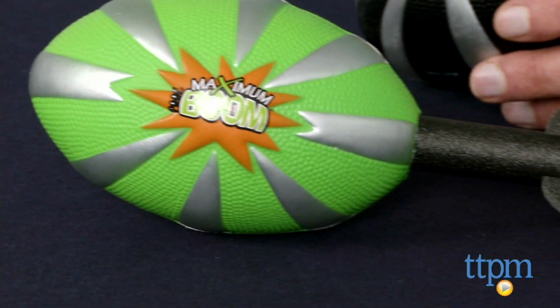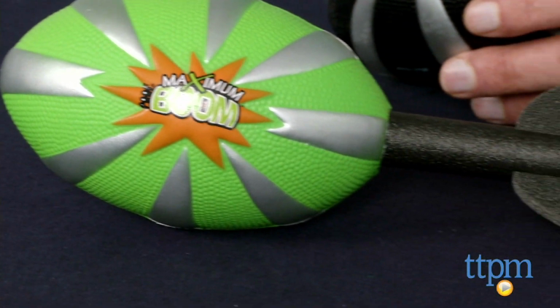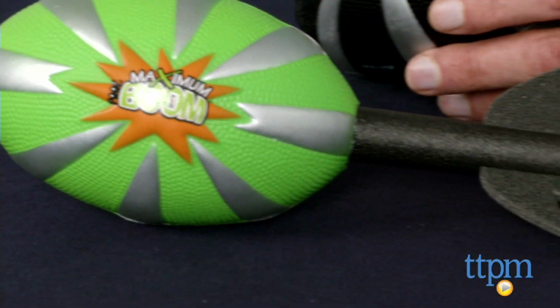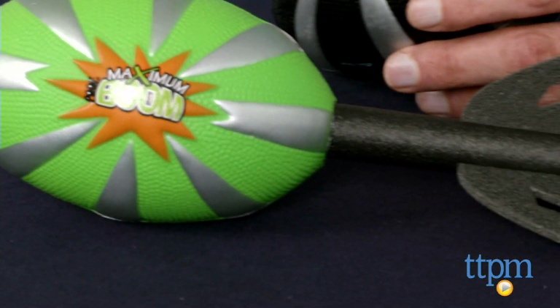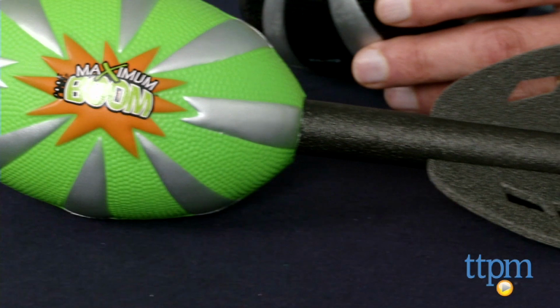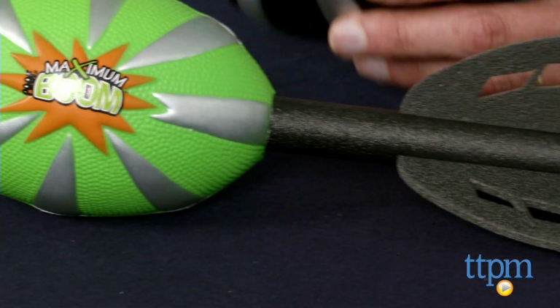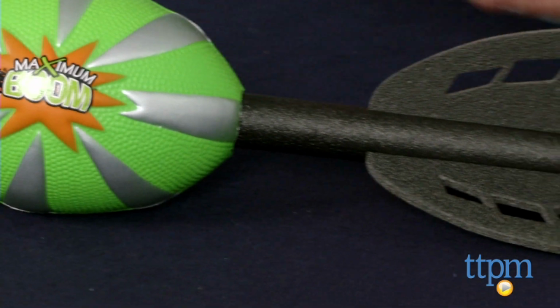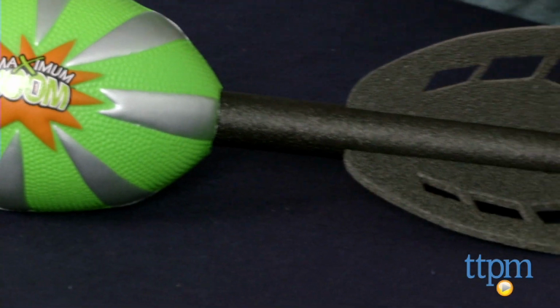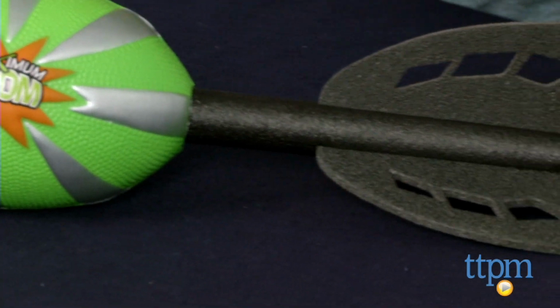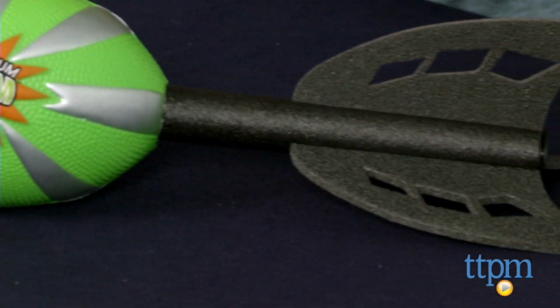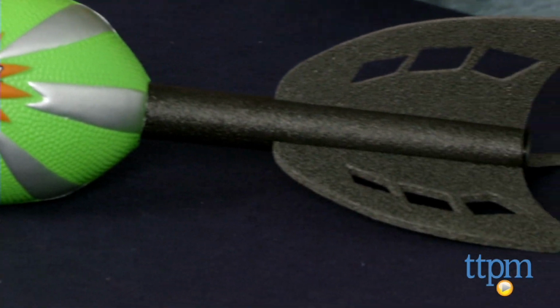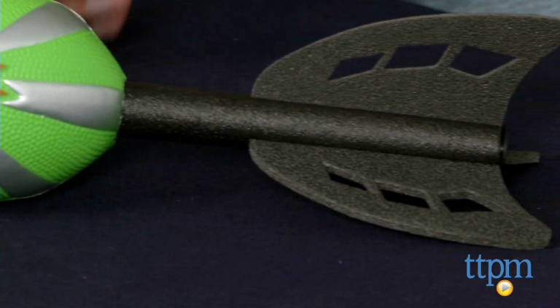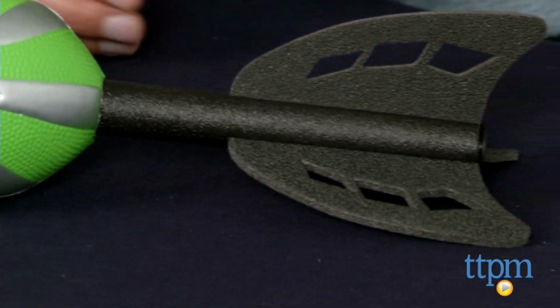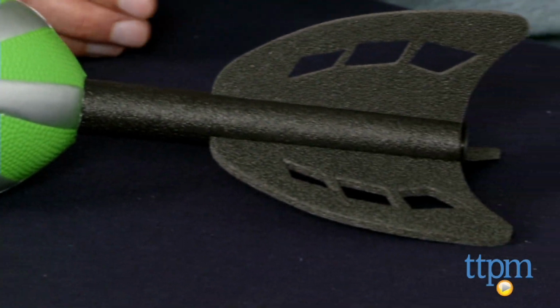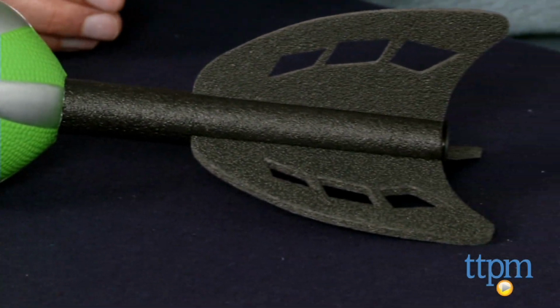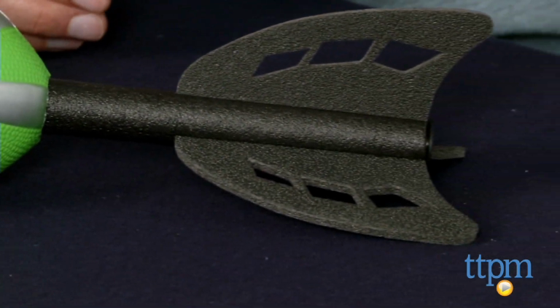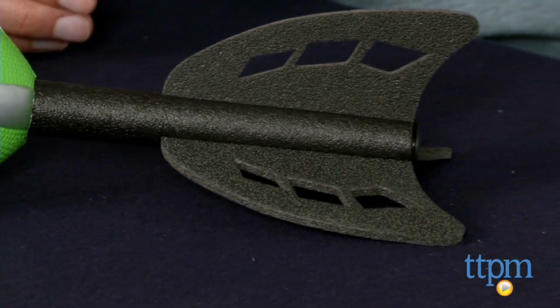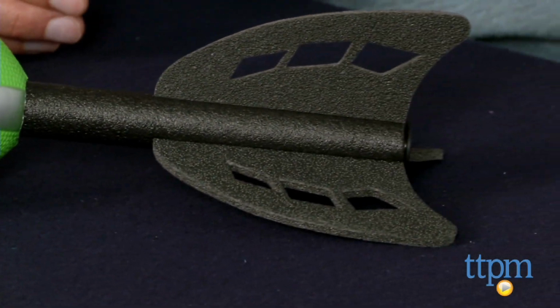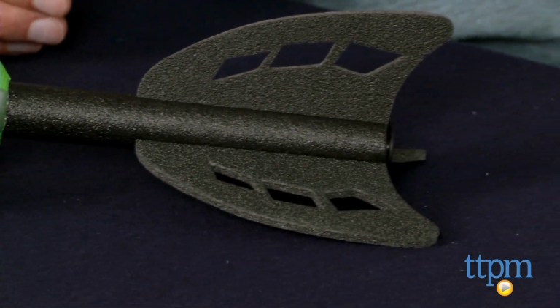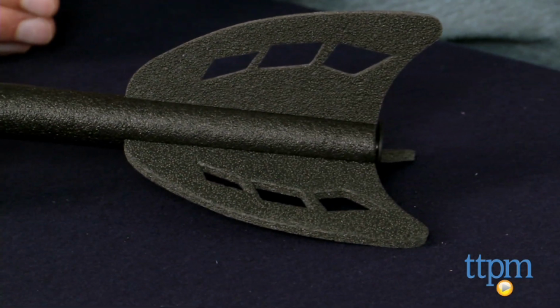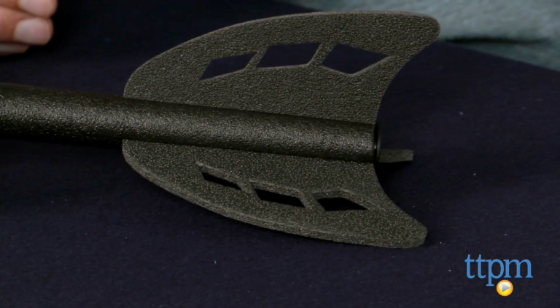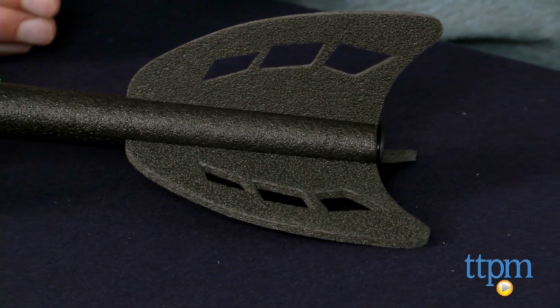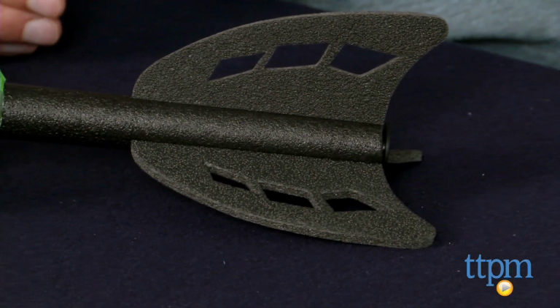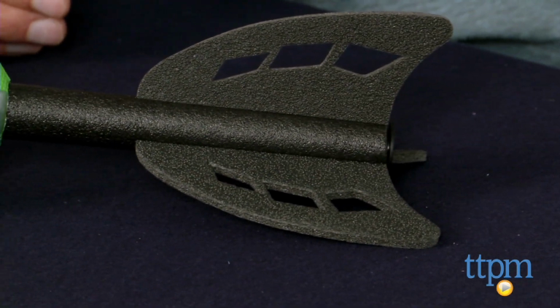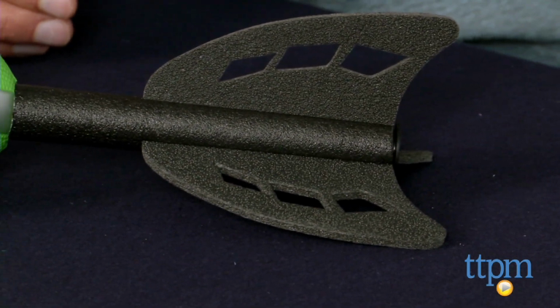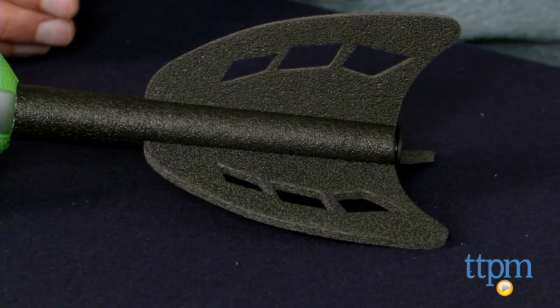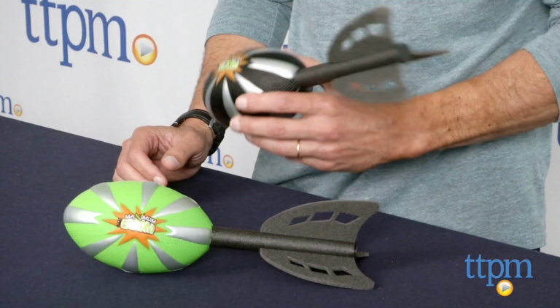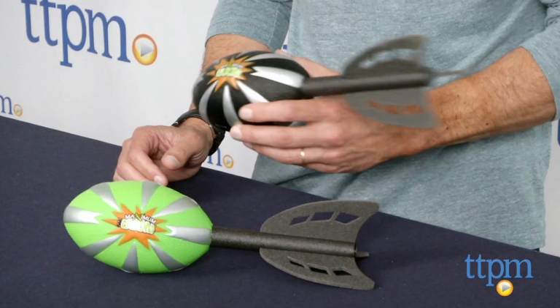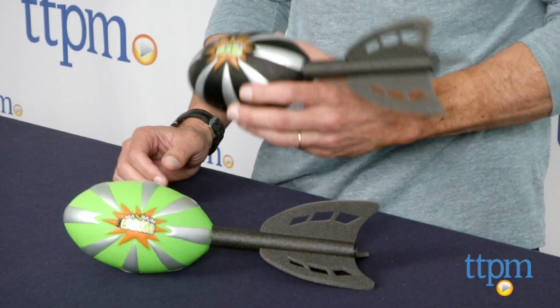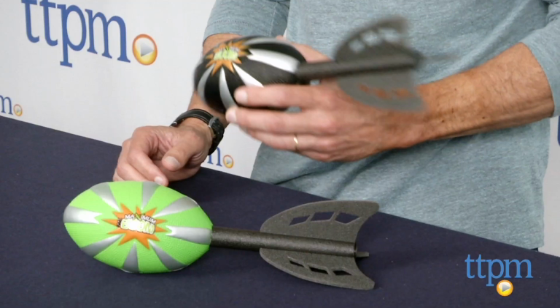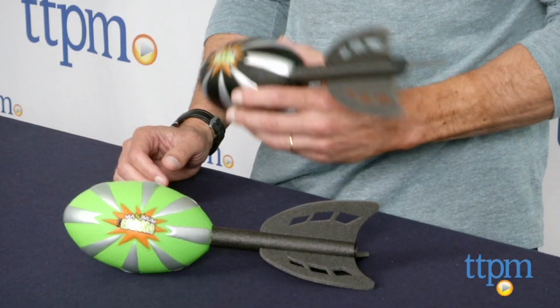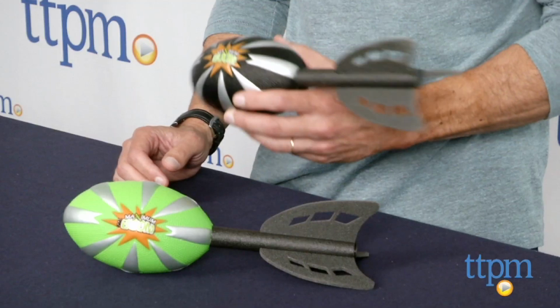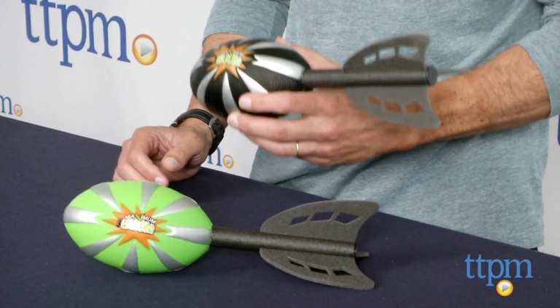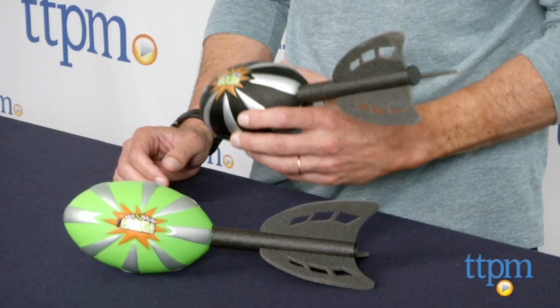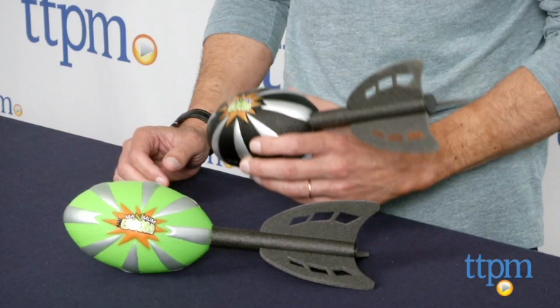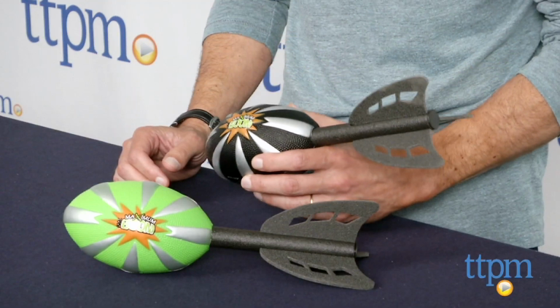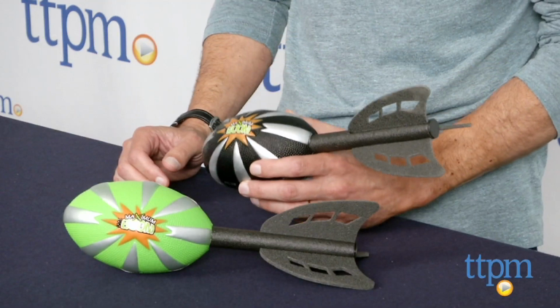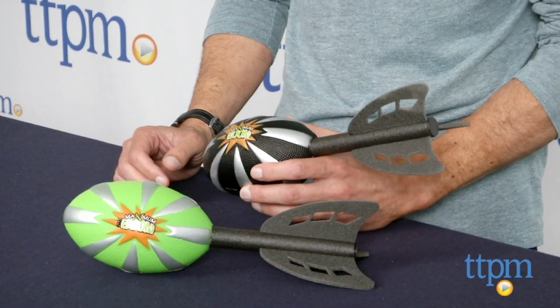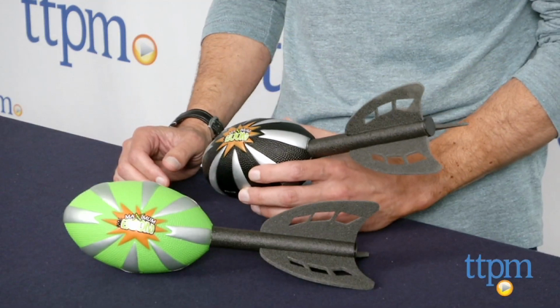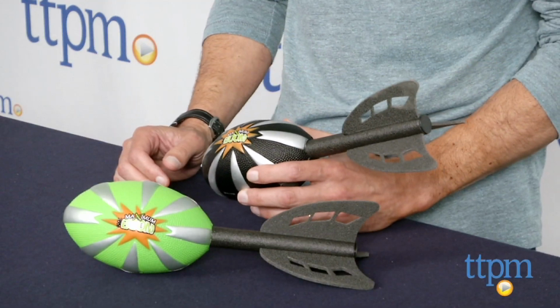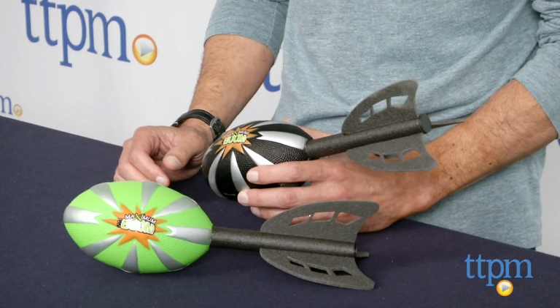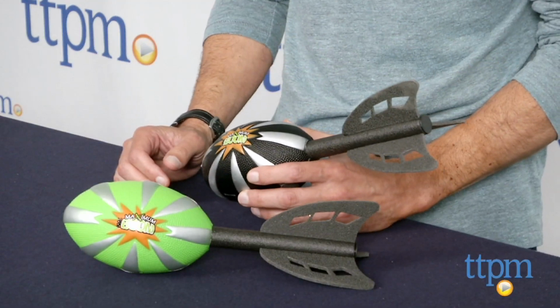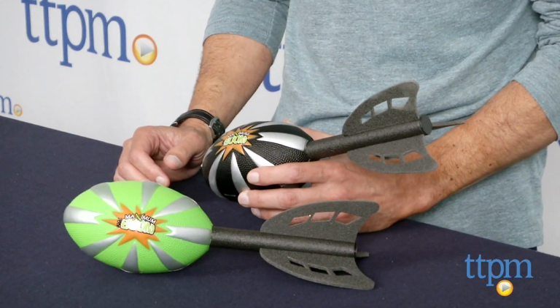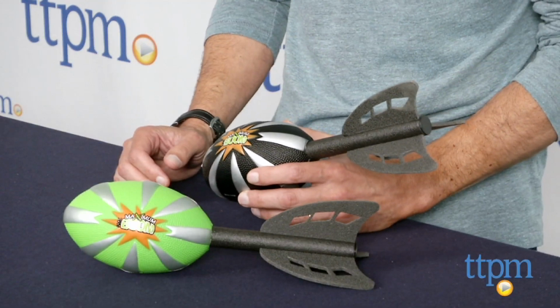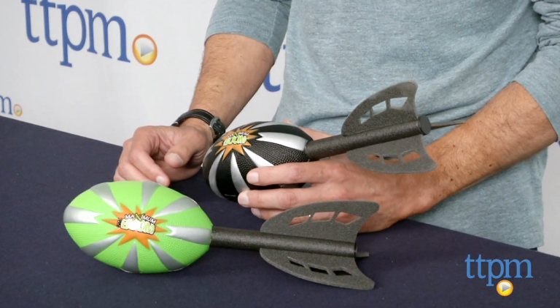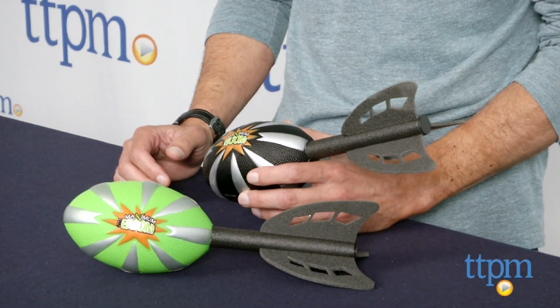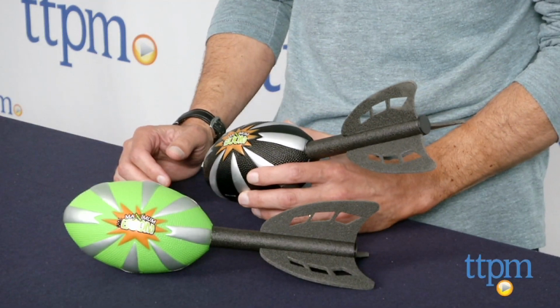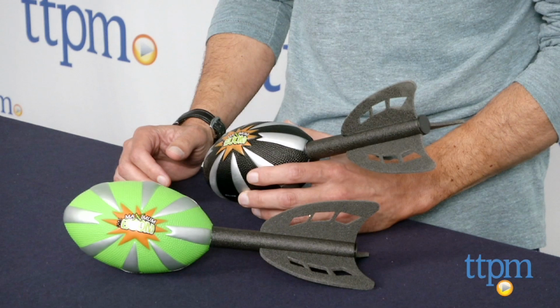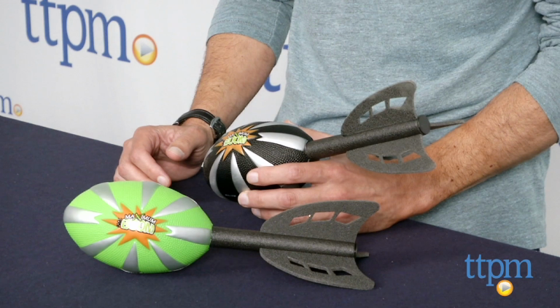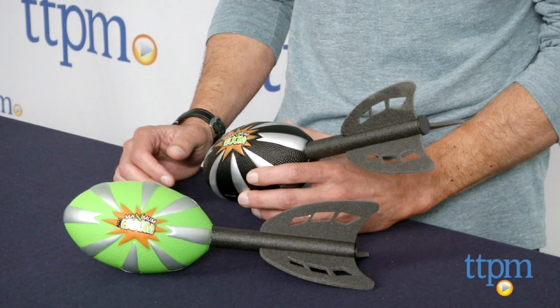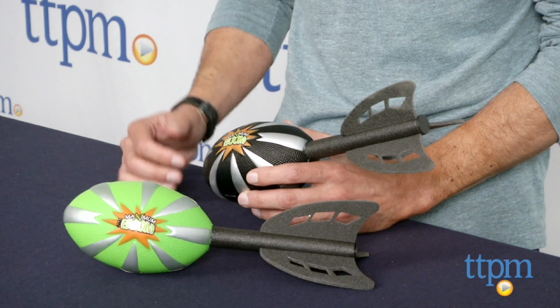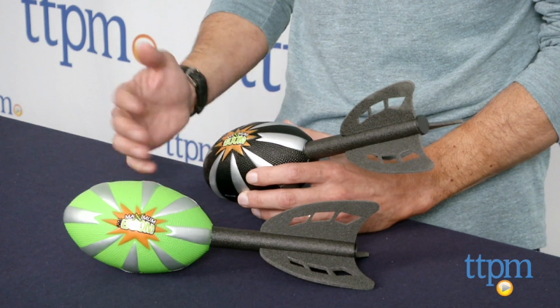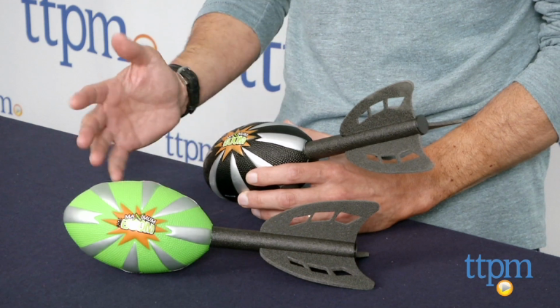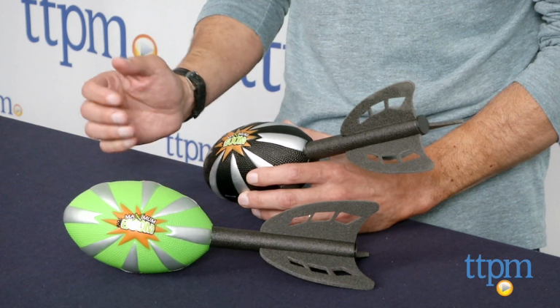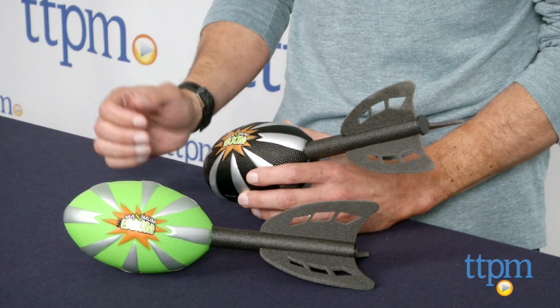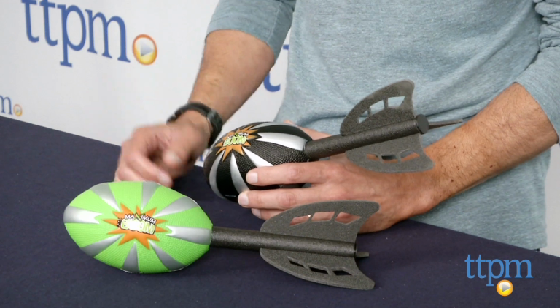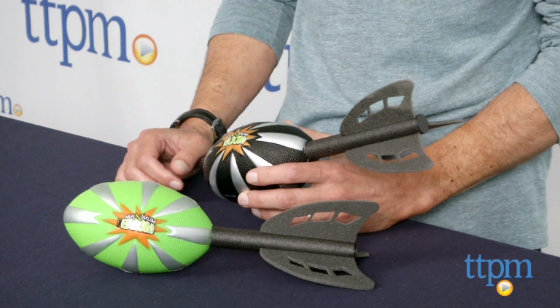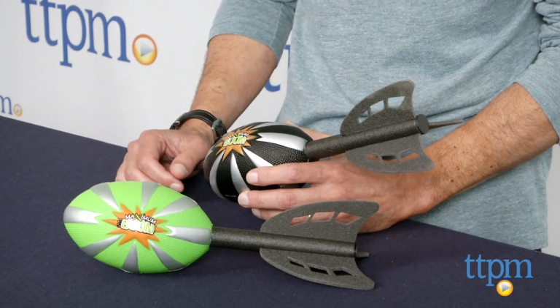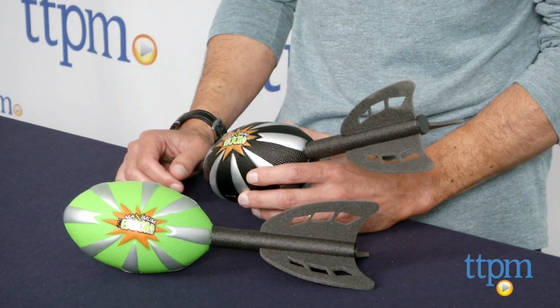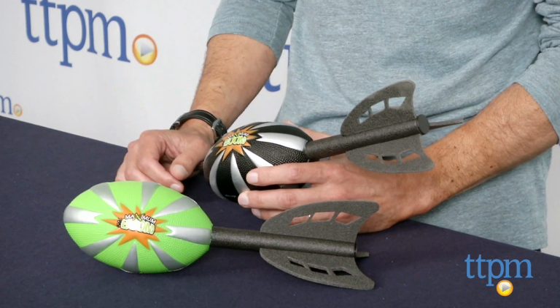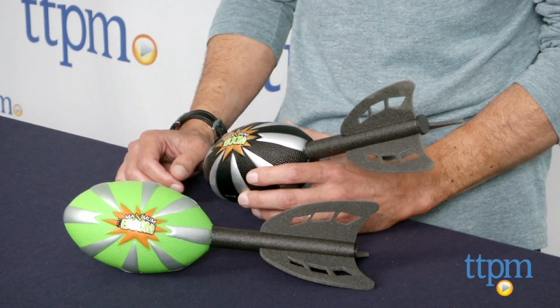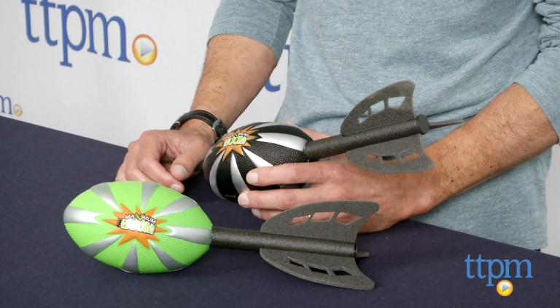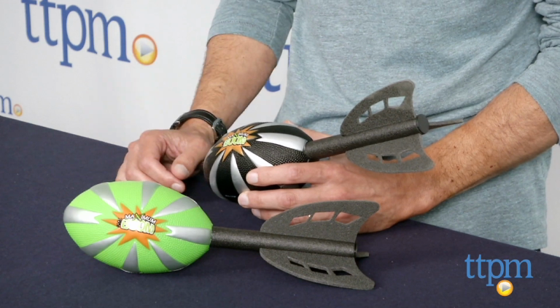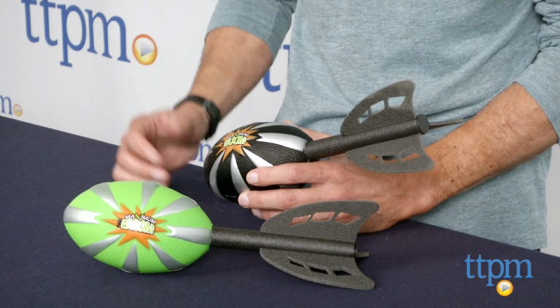The football has a ball on the inside — you can hear it rattling around. And that helps with the spirals. It also has a tail for distance.